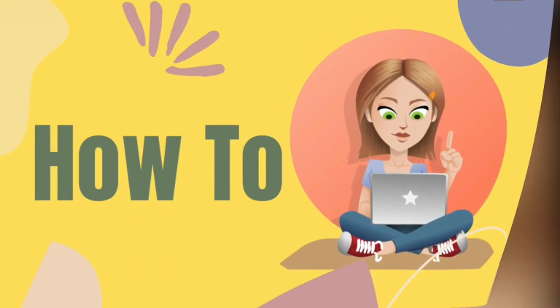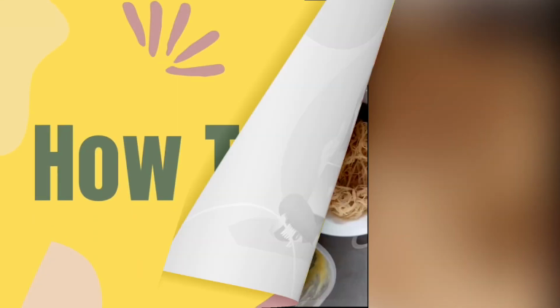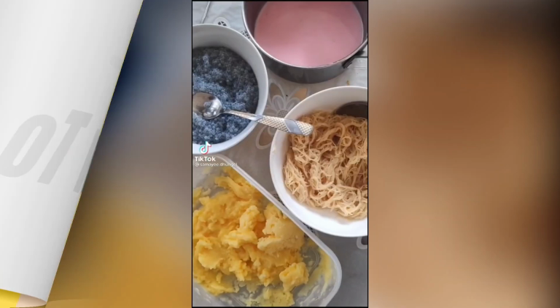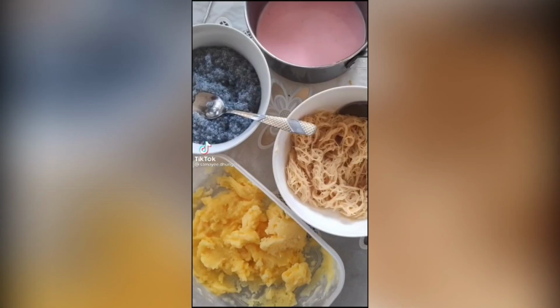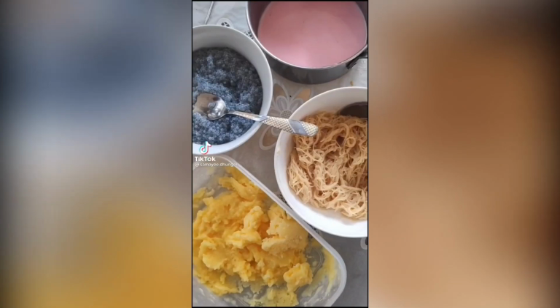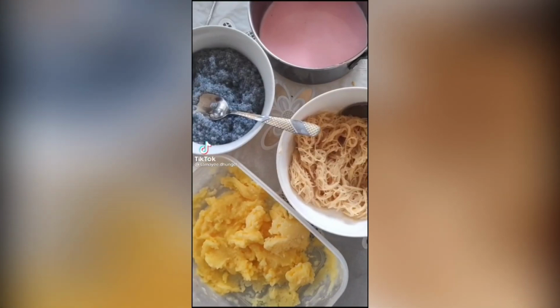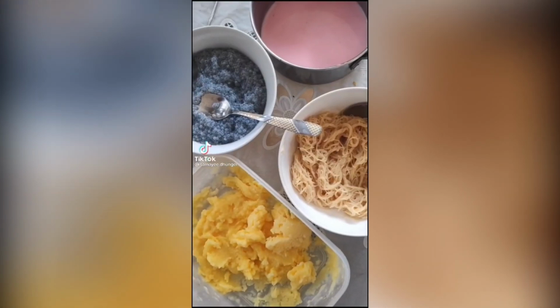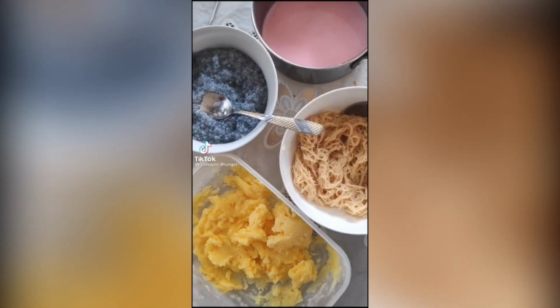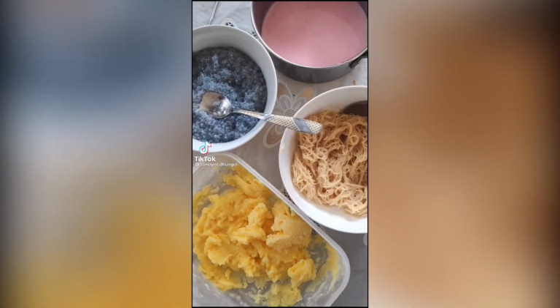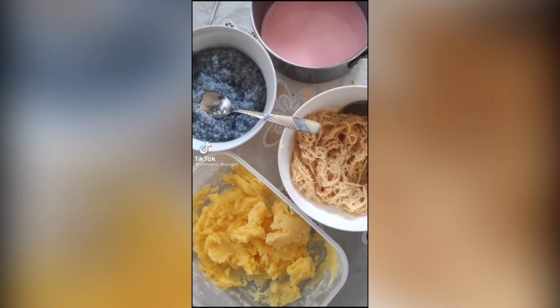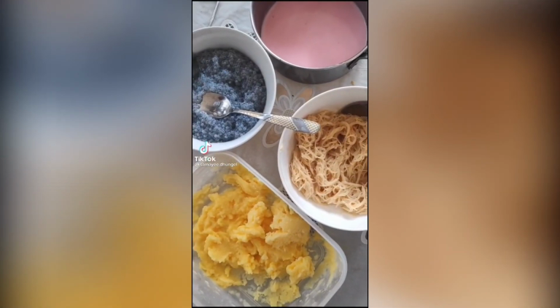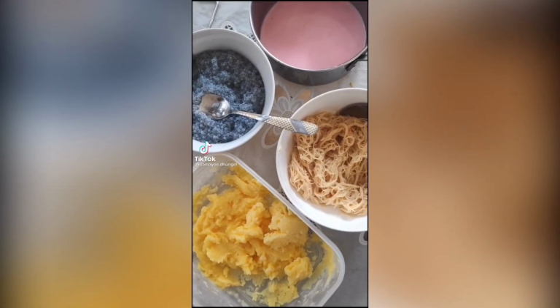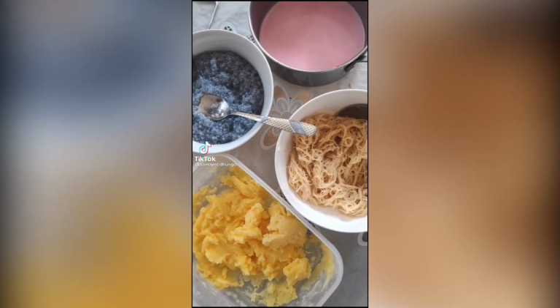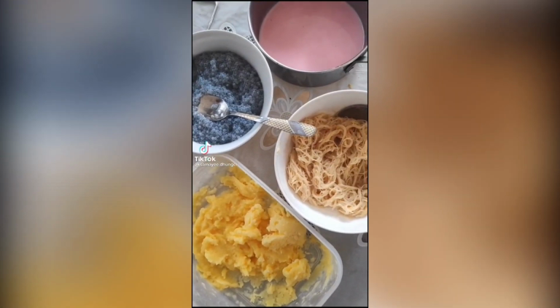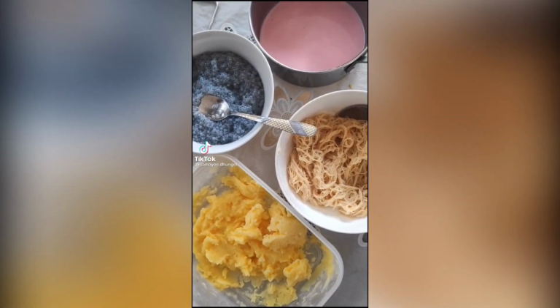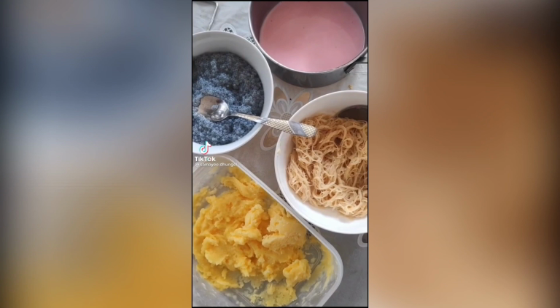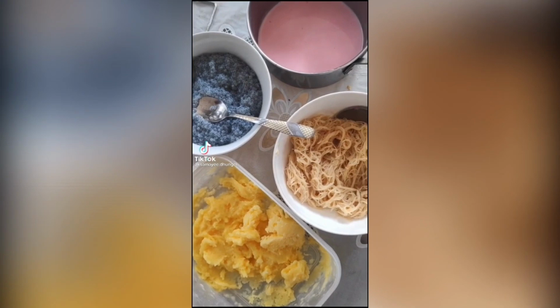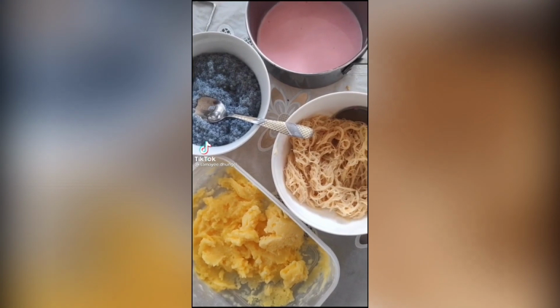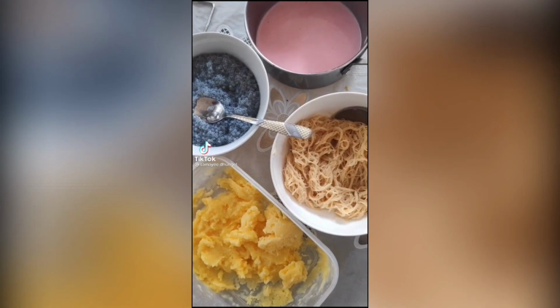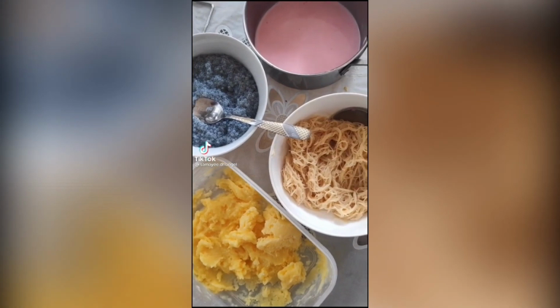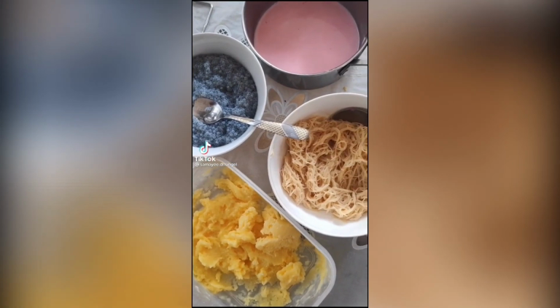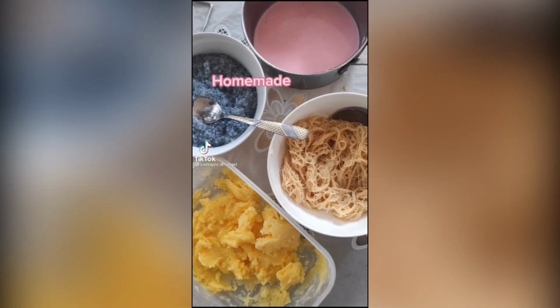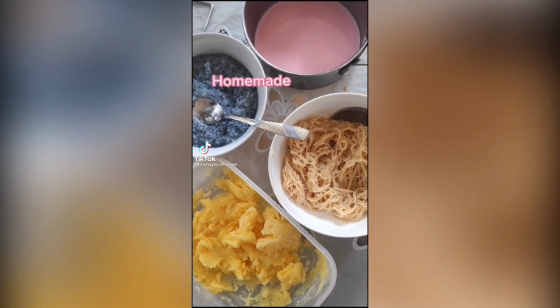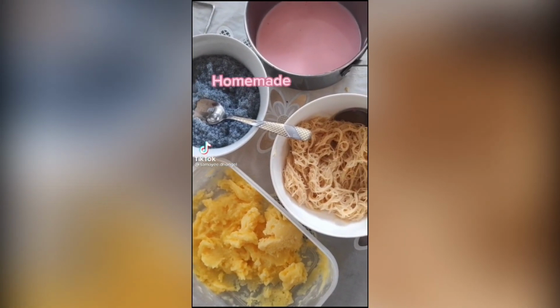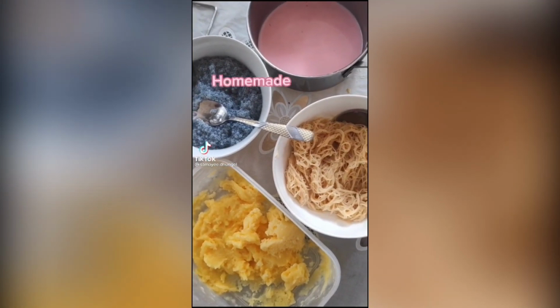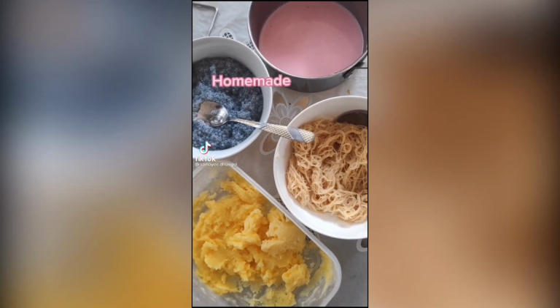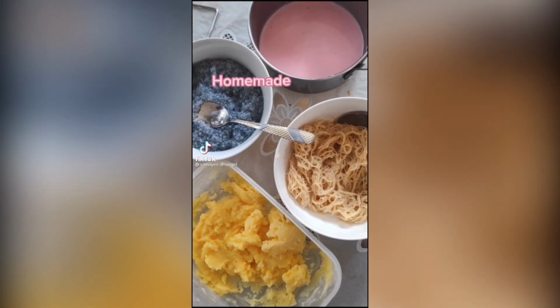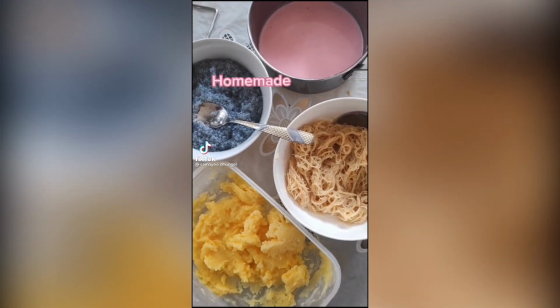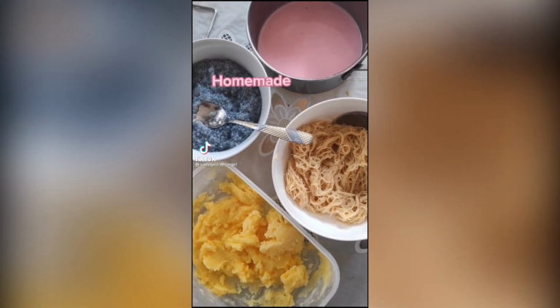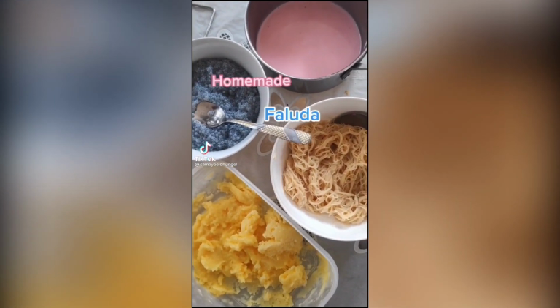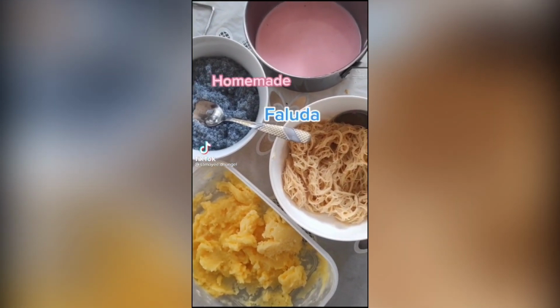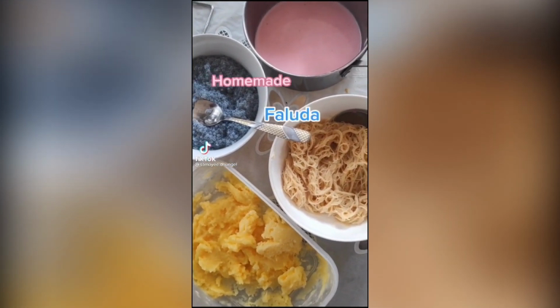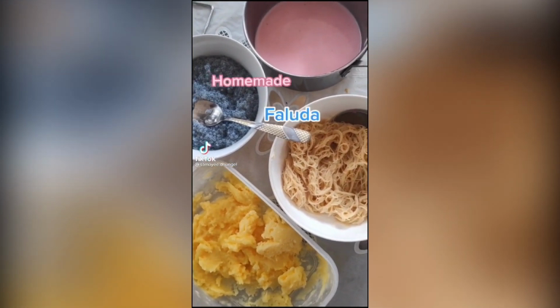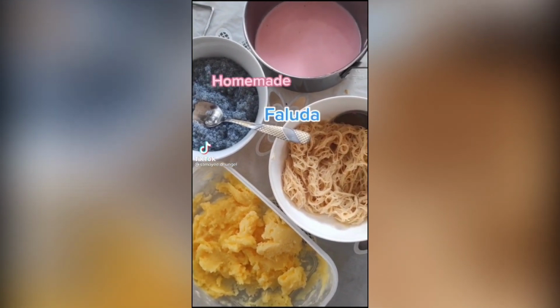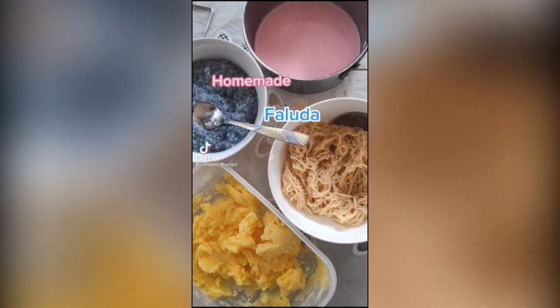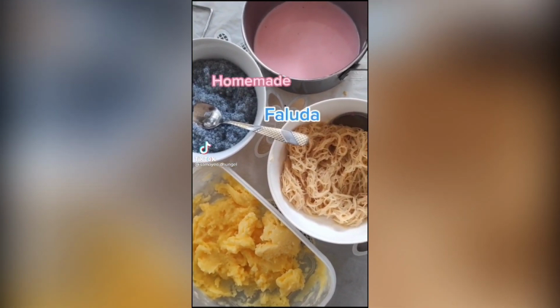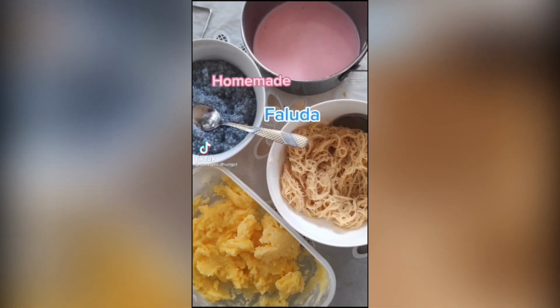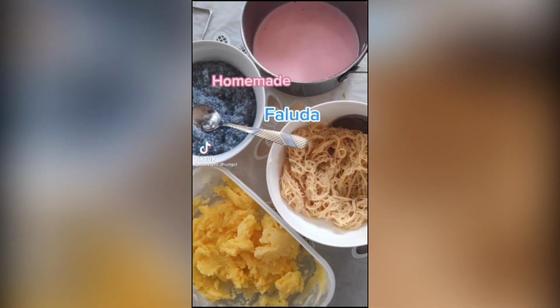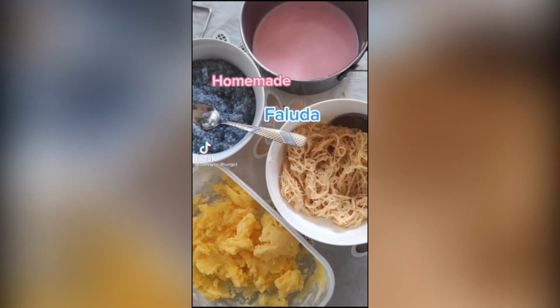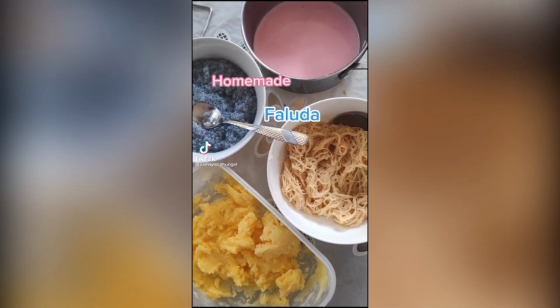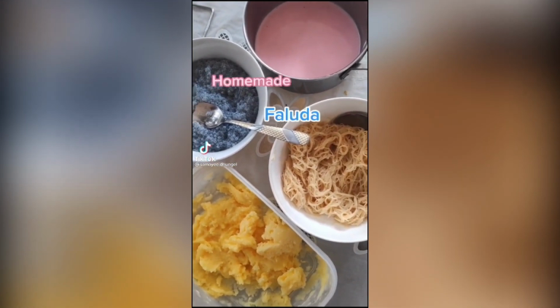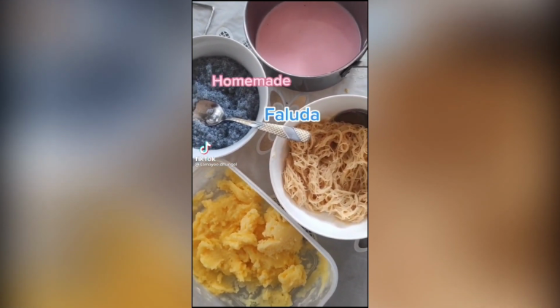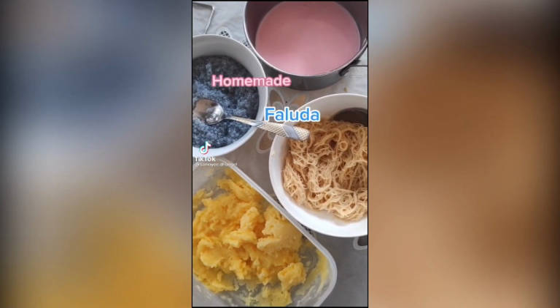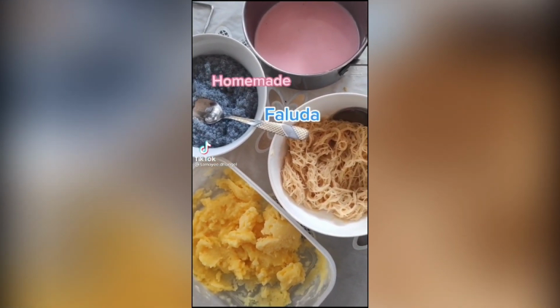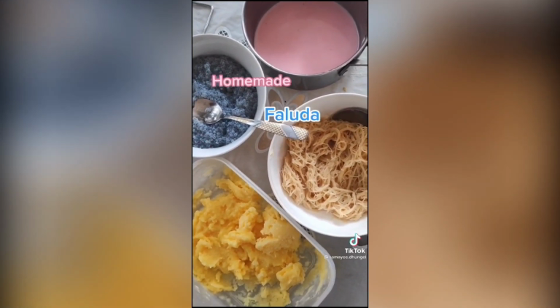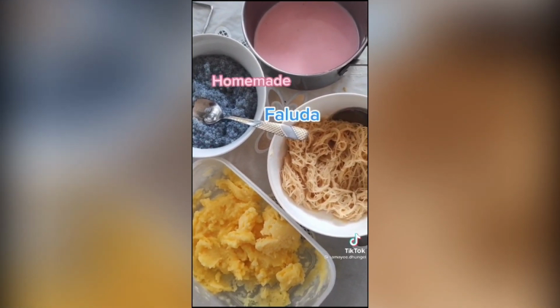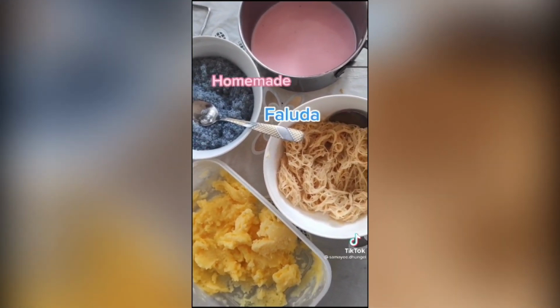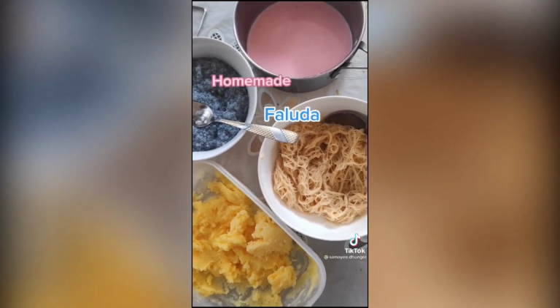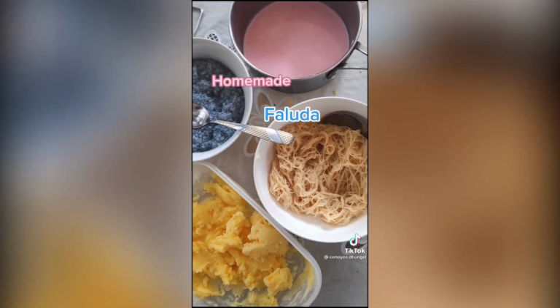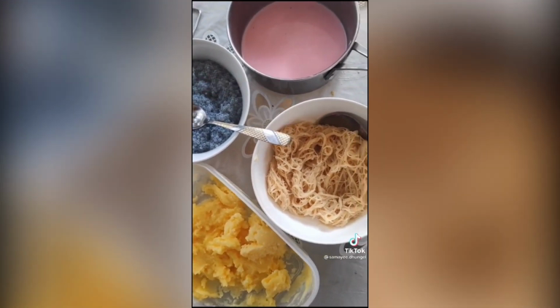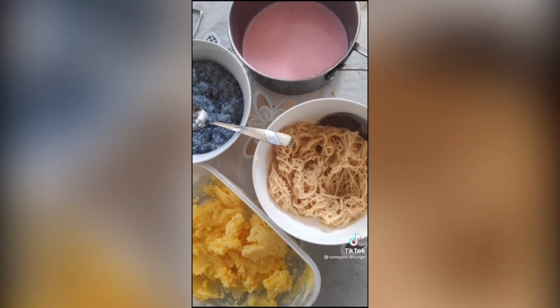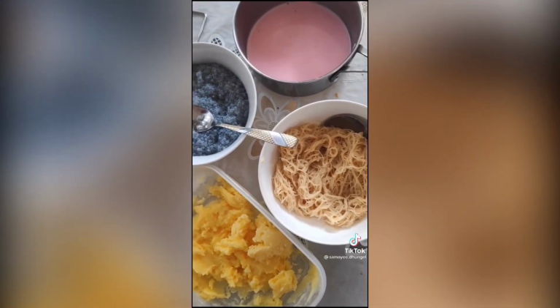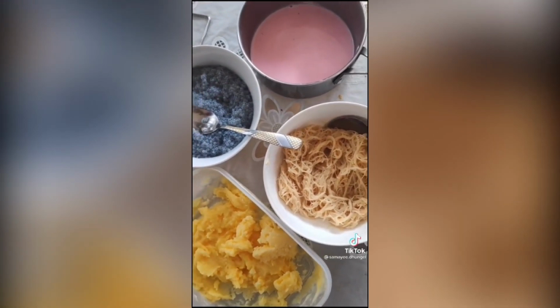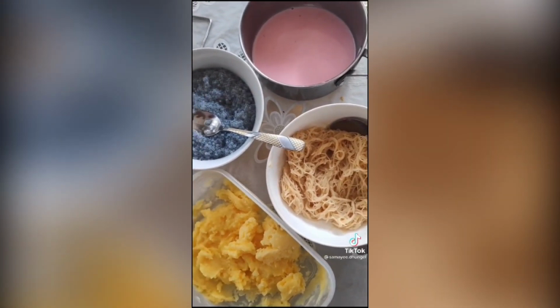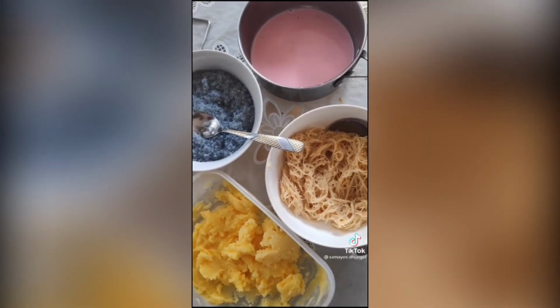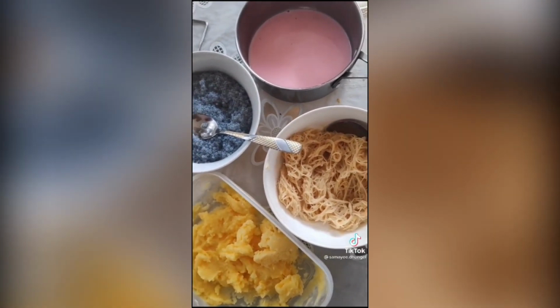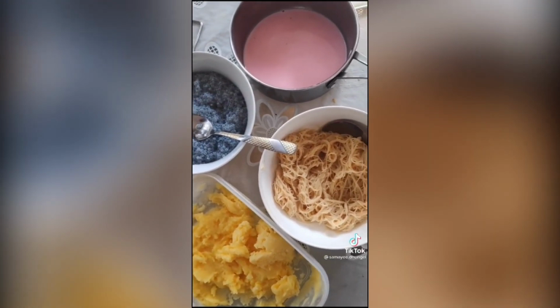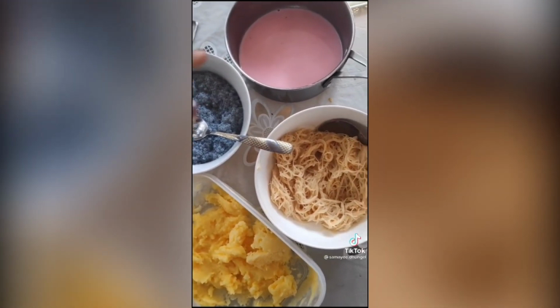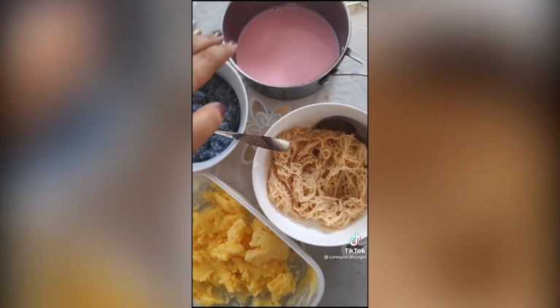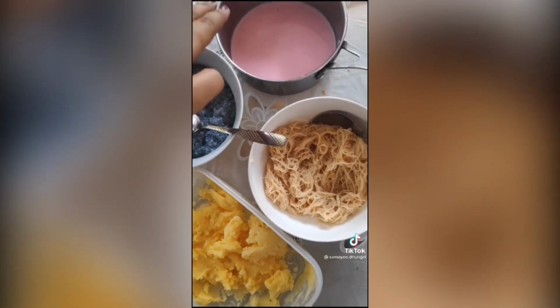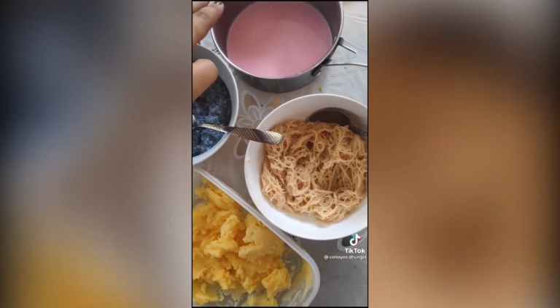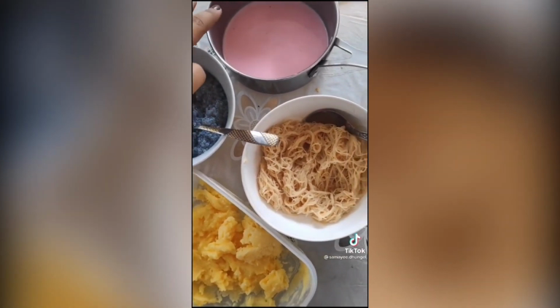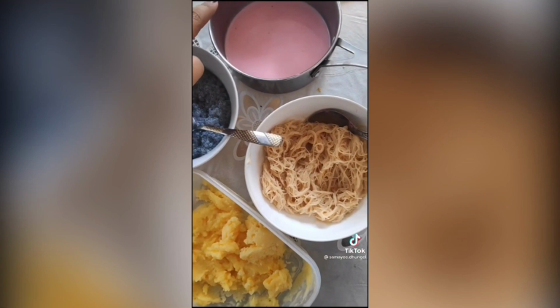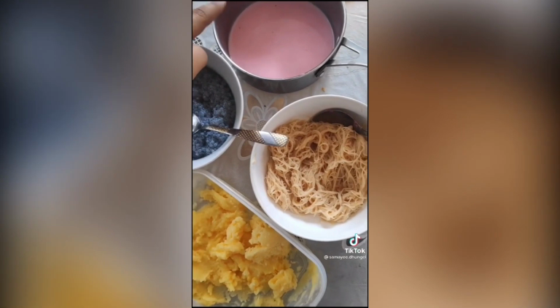Today I attempted my first ever homemade faluda. These are the ingredients I could find in stores around my house.